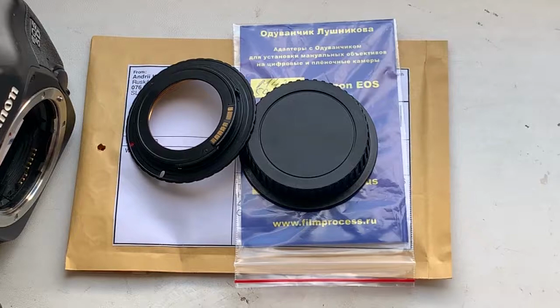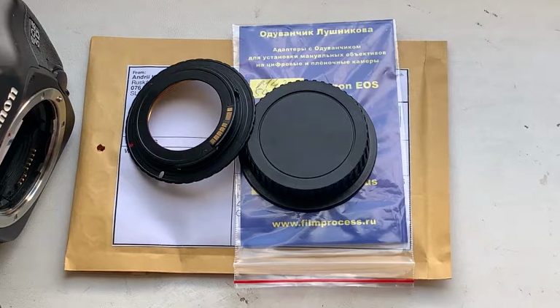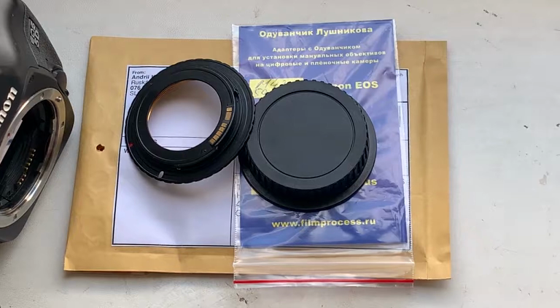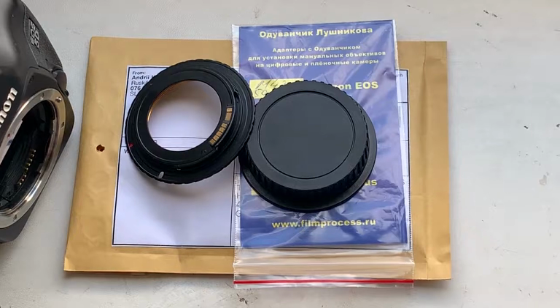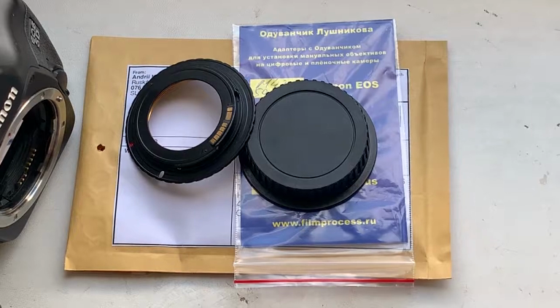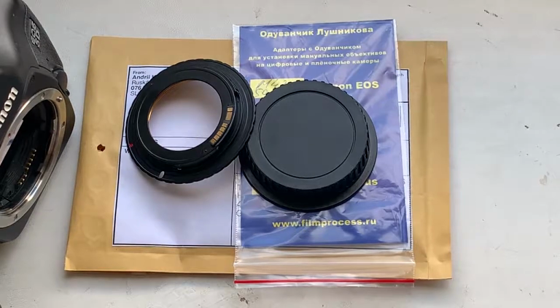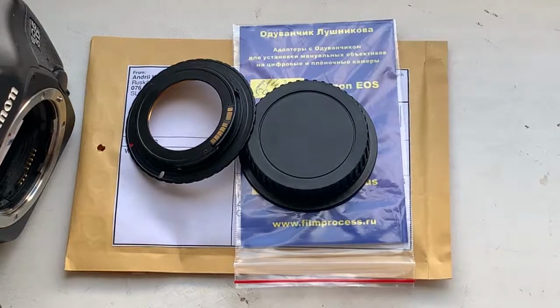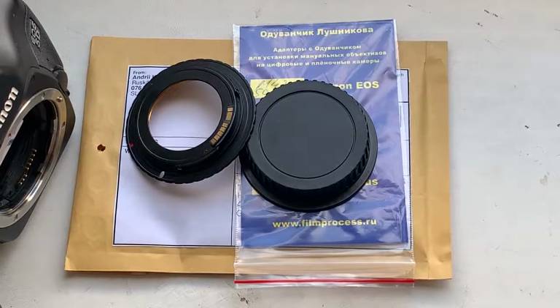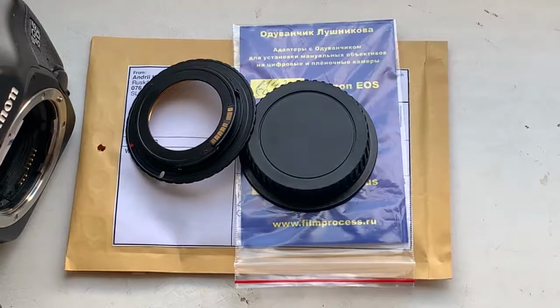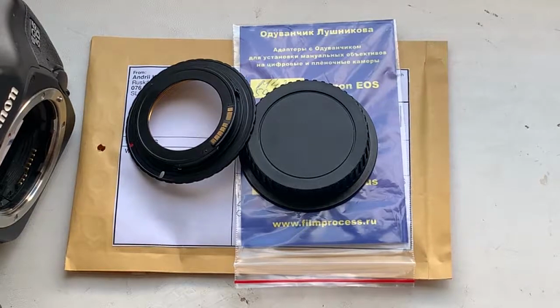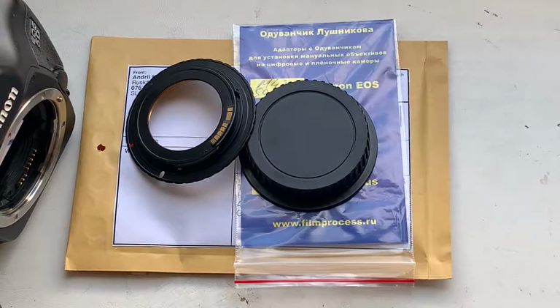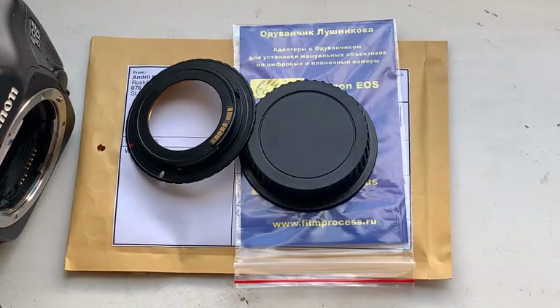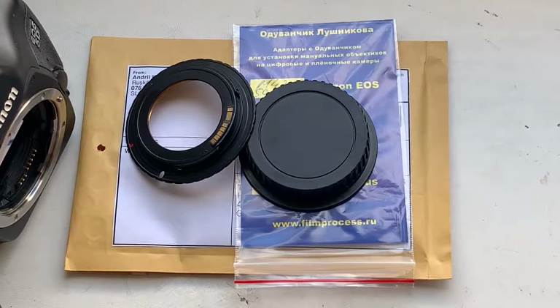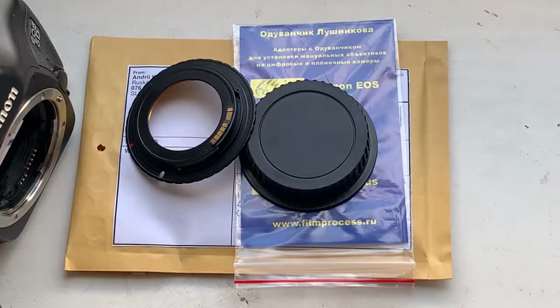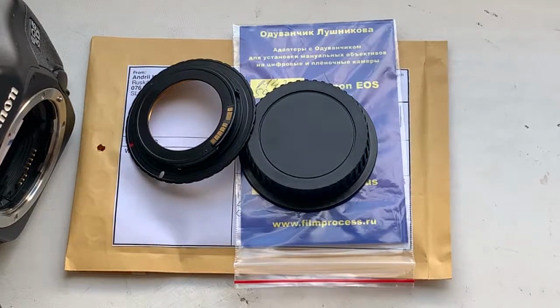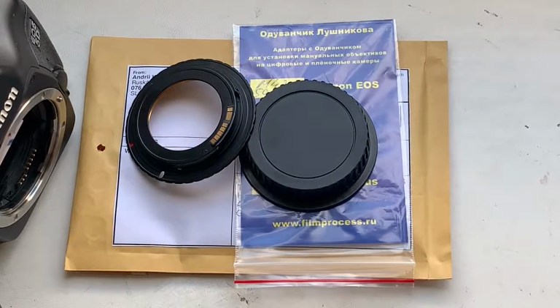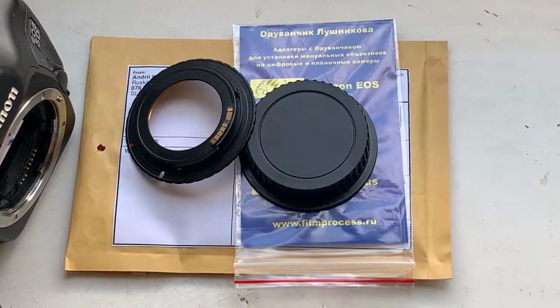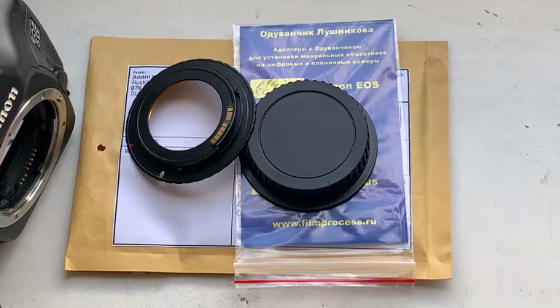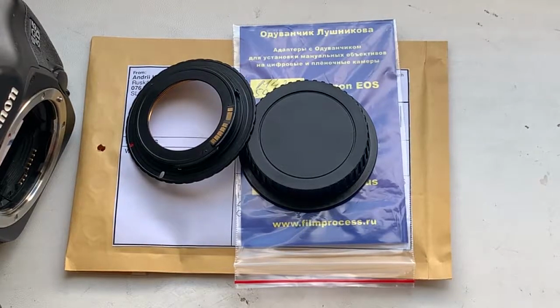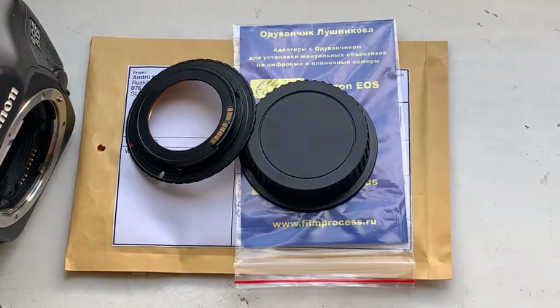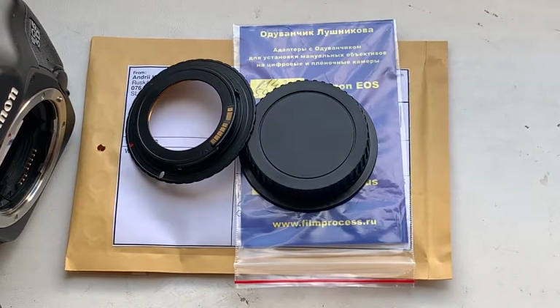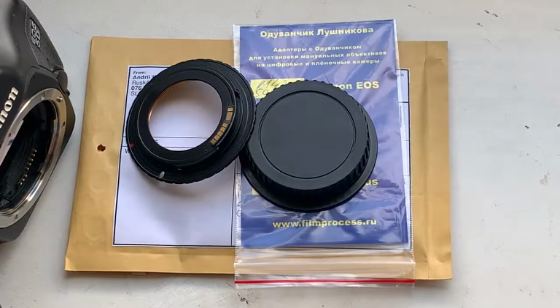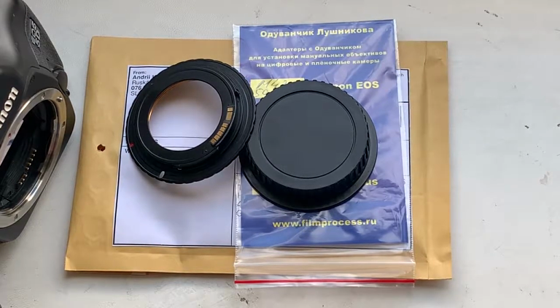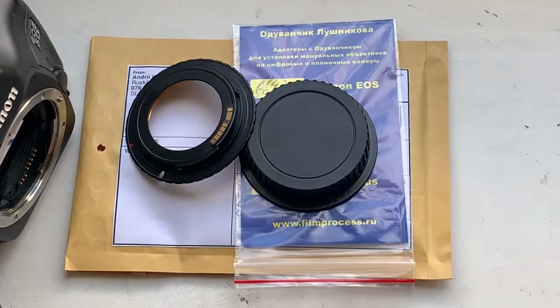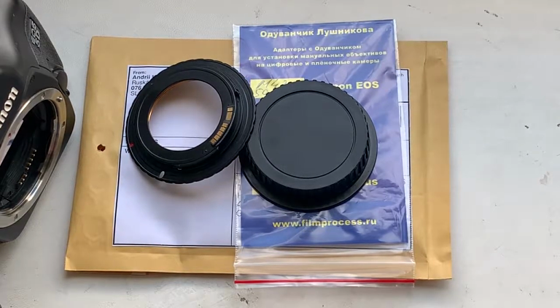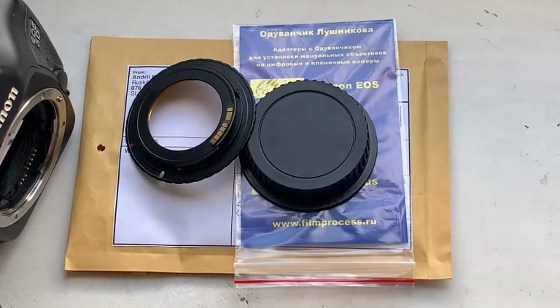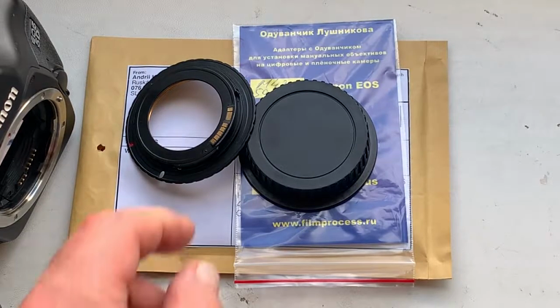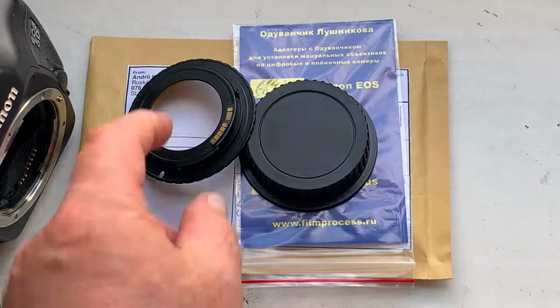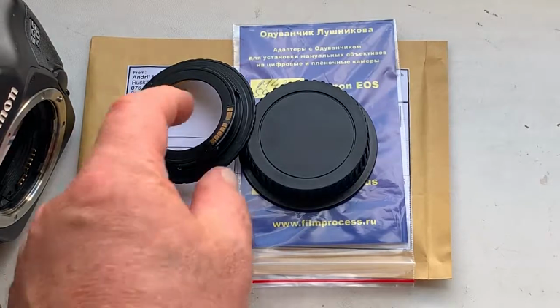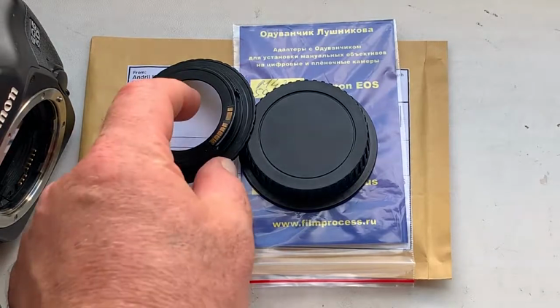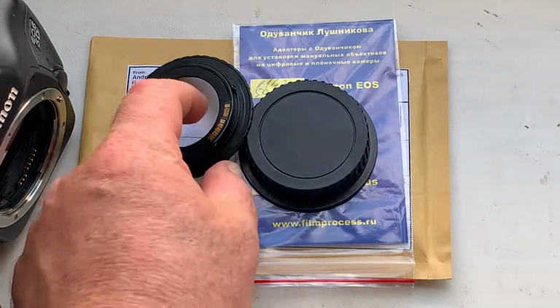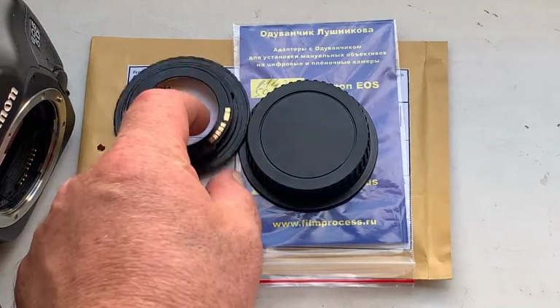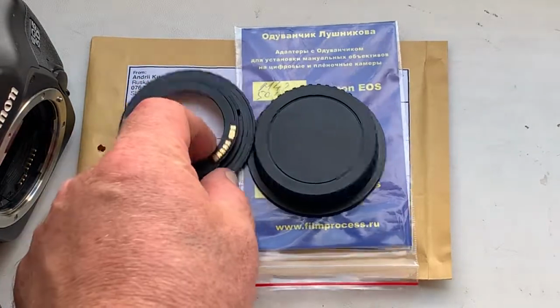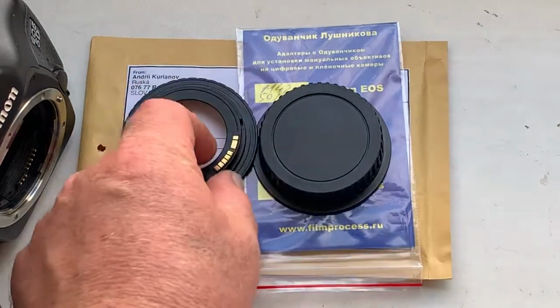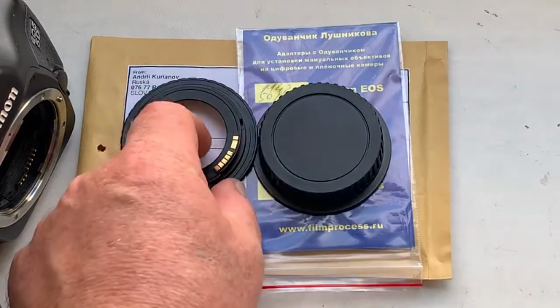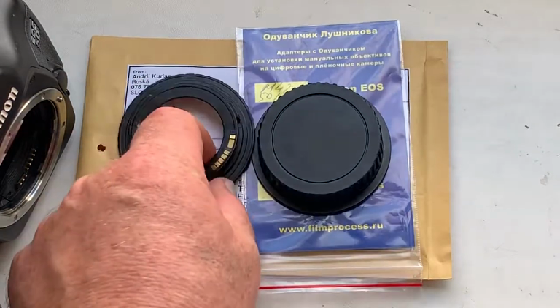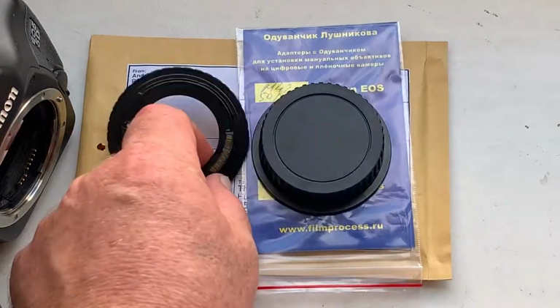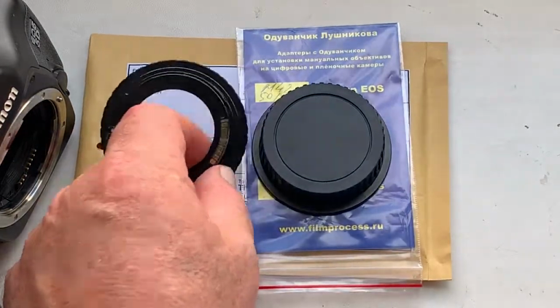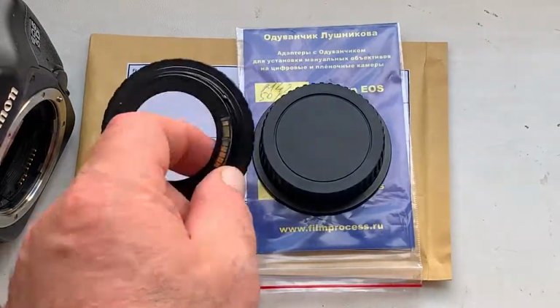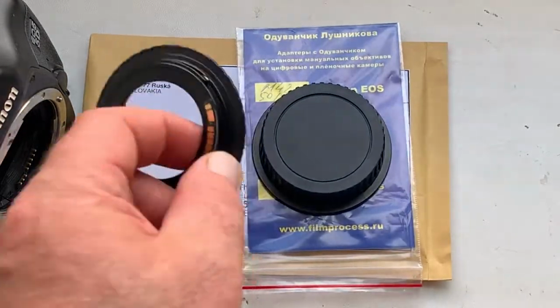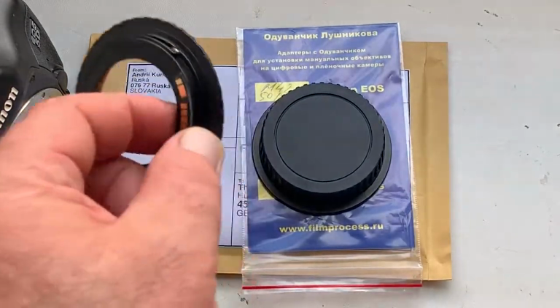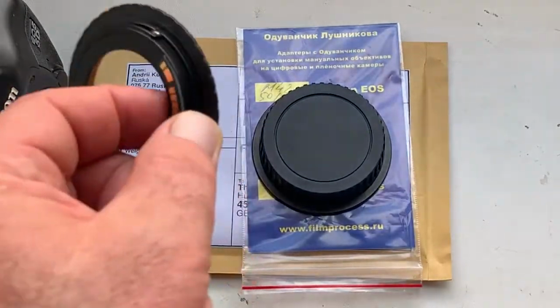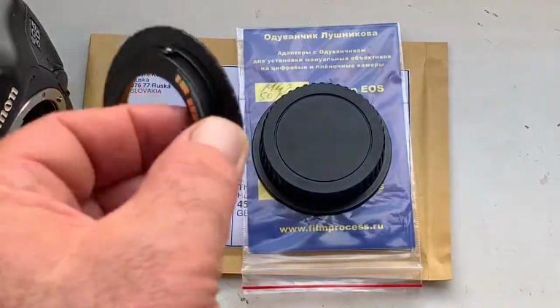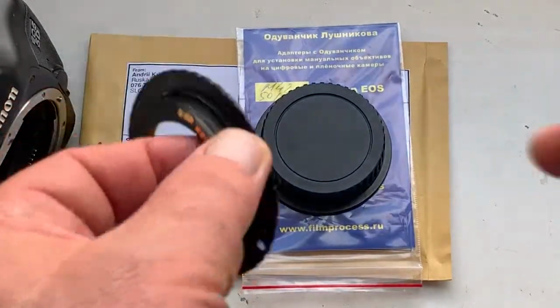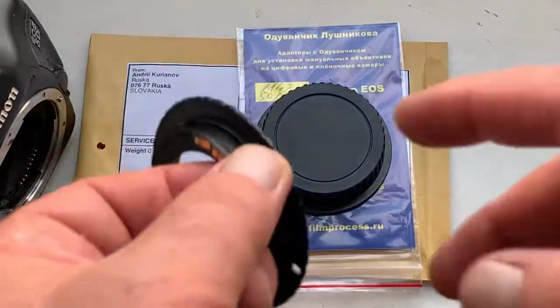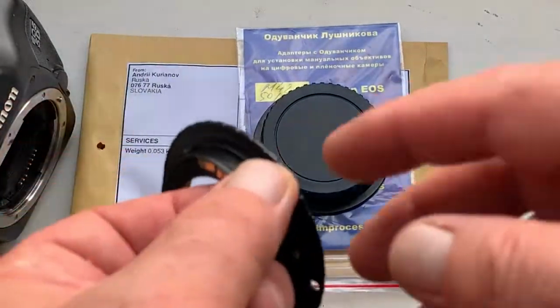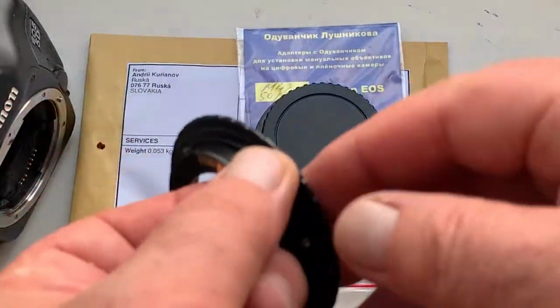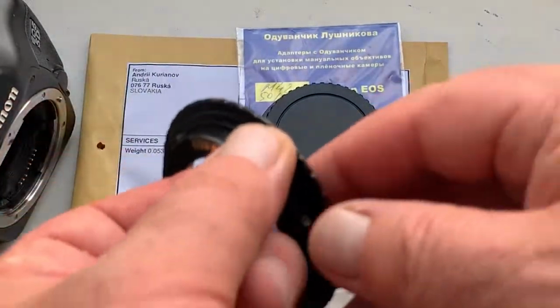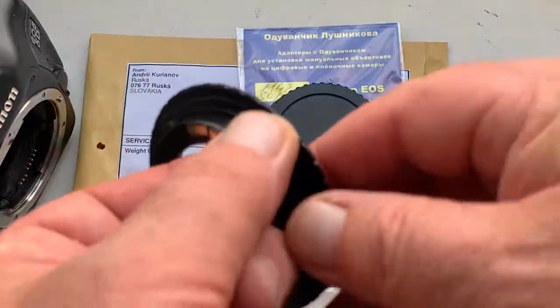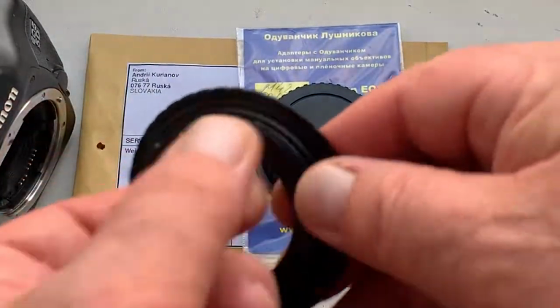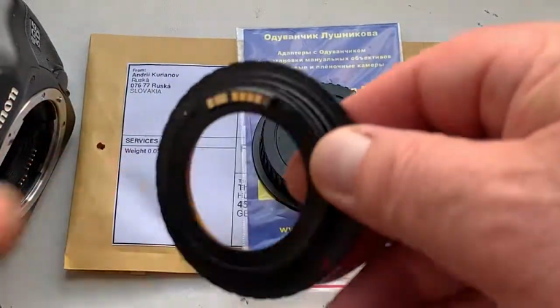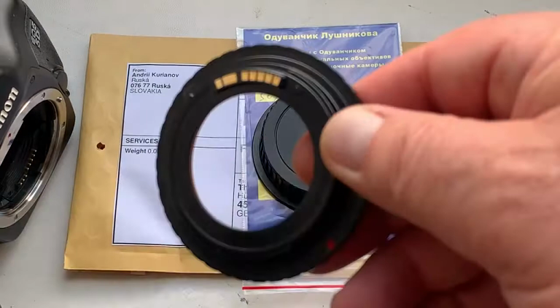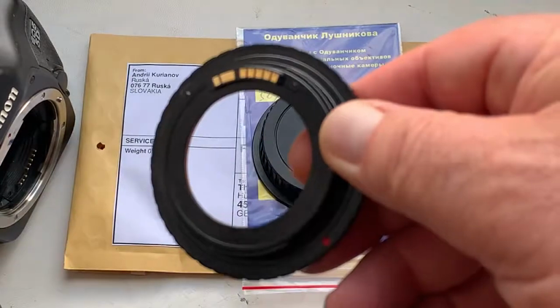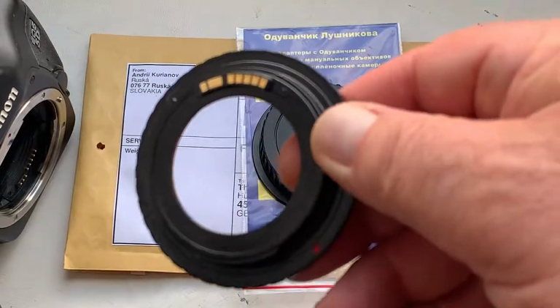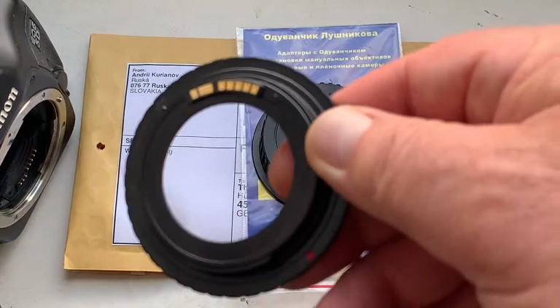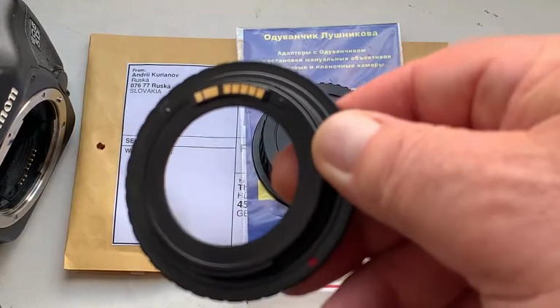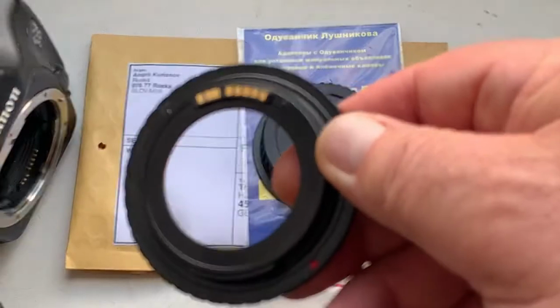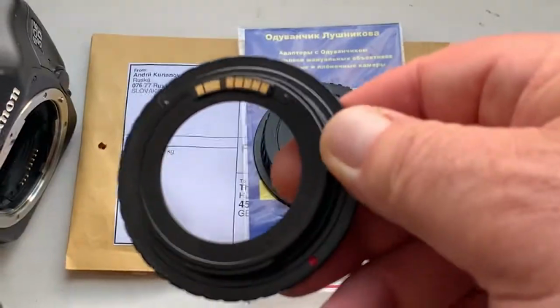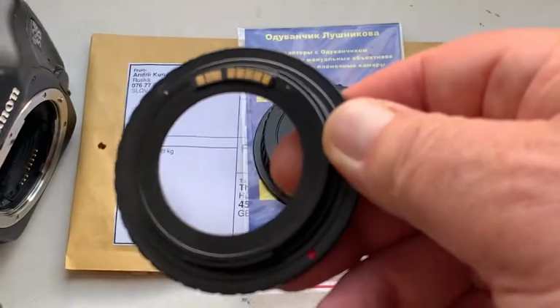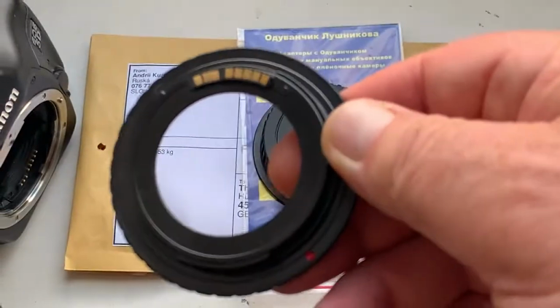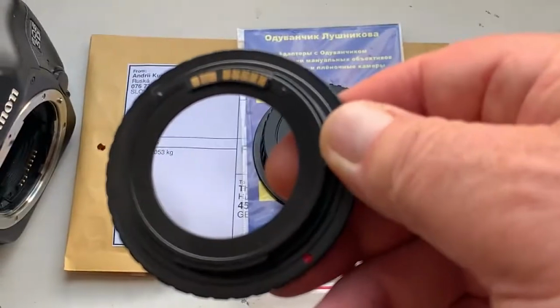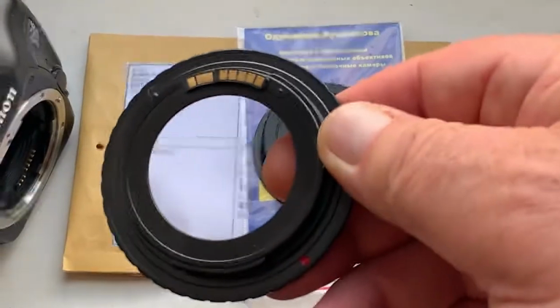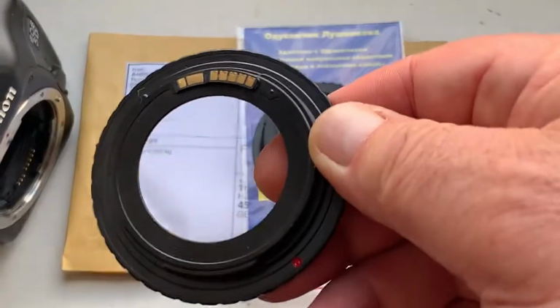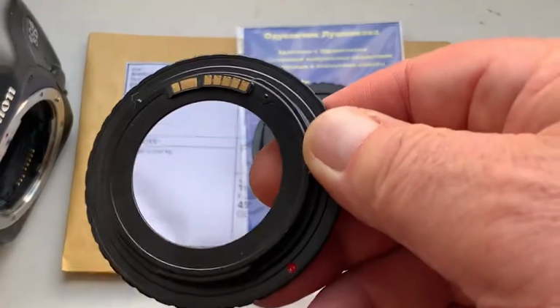Hello Thomas, this video is about your adapter M42 to Canon with programmable Dandaleon chip original.